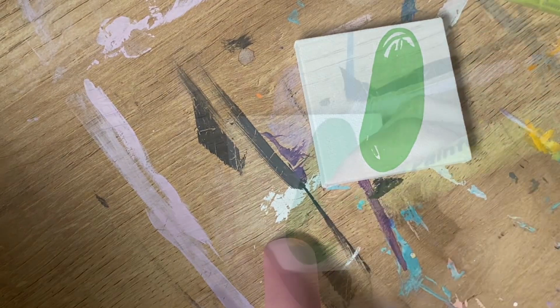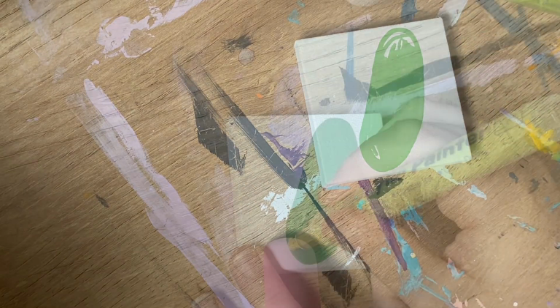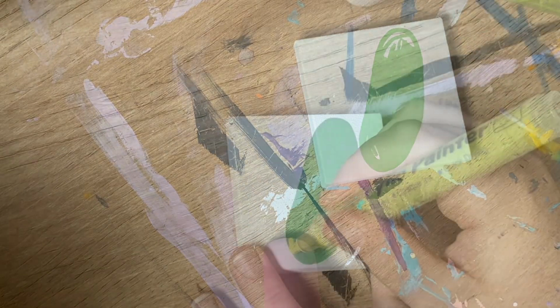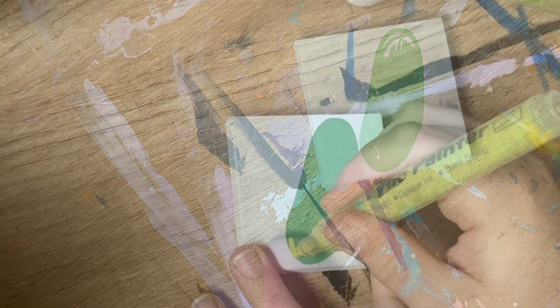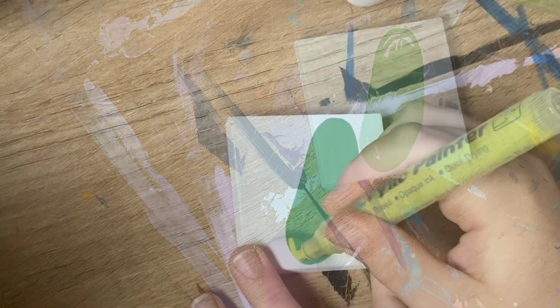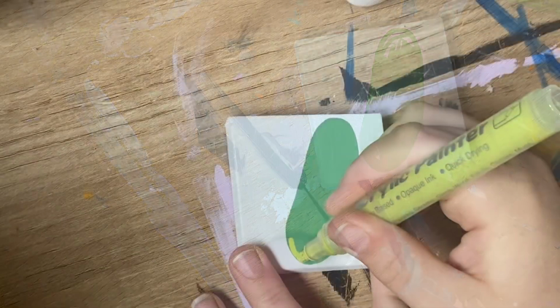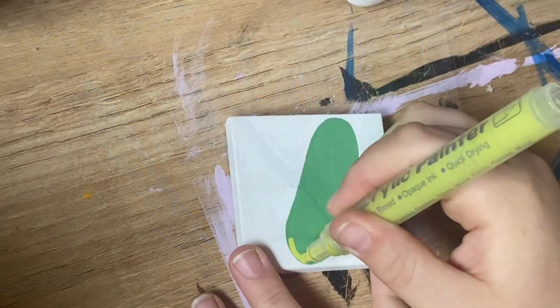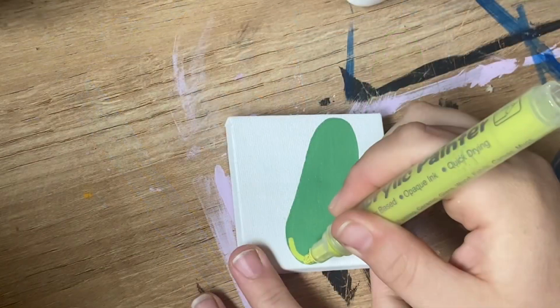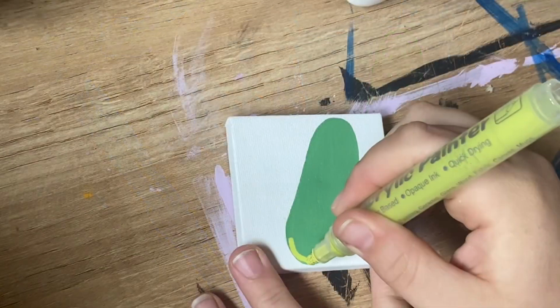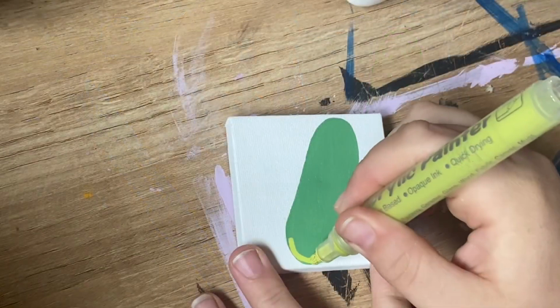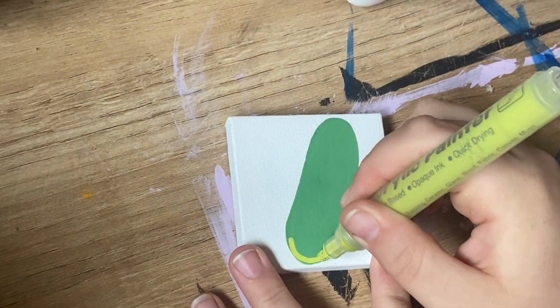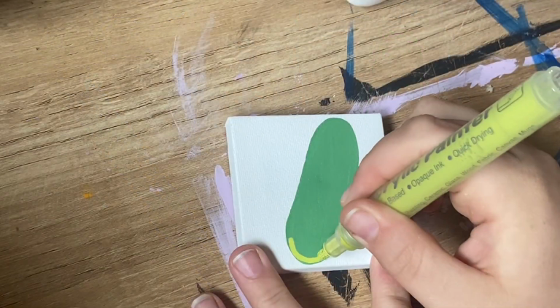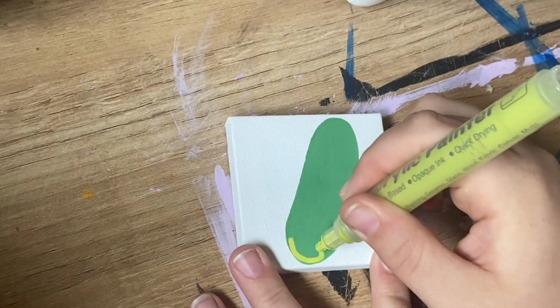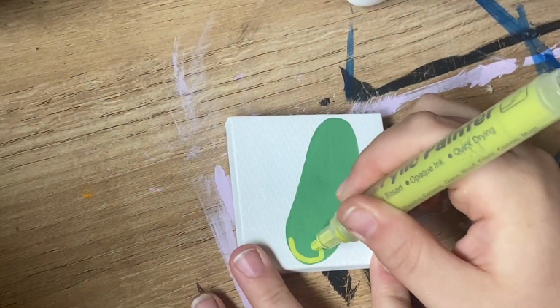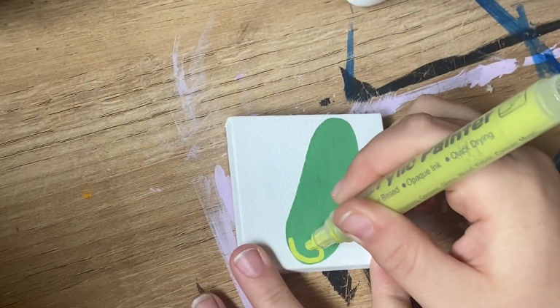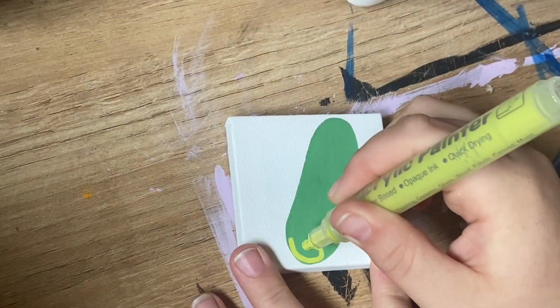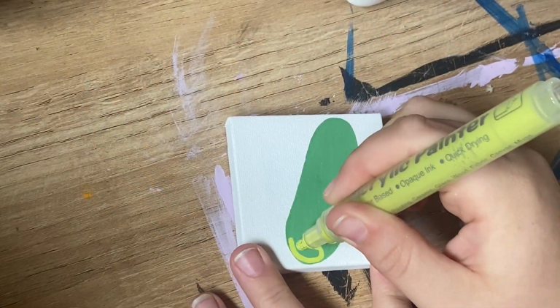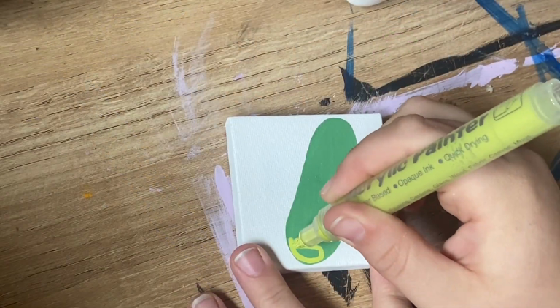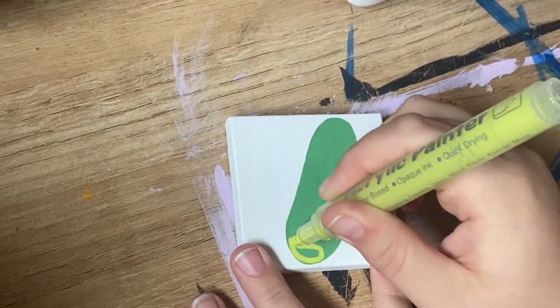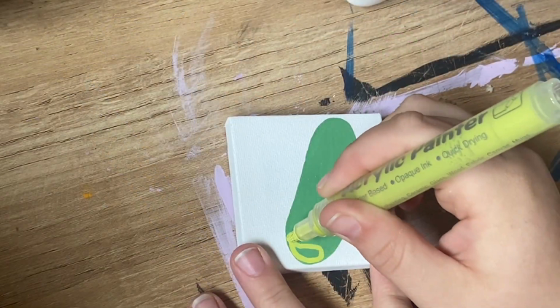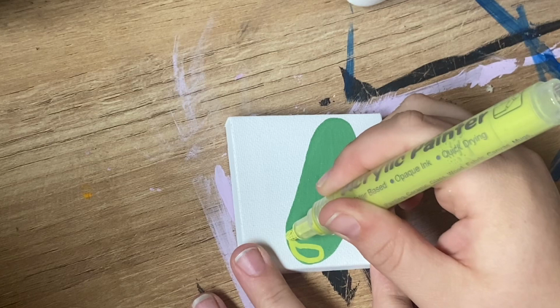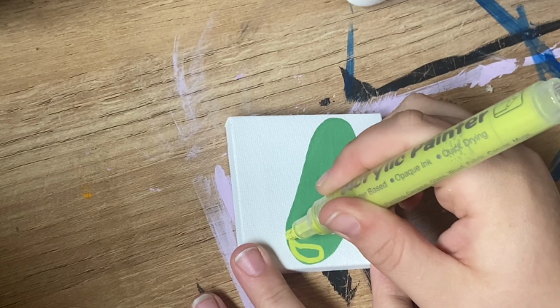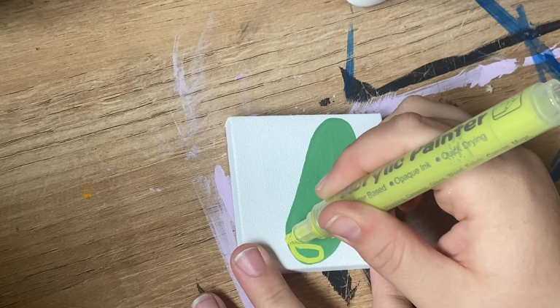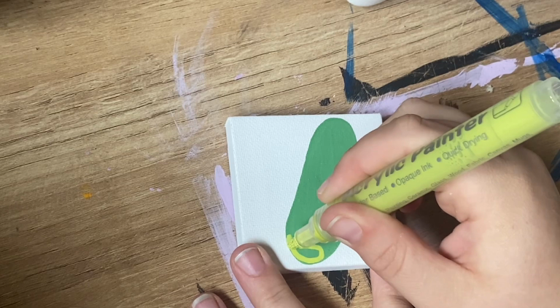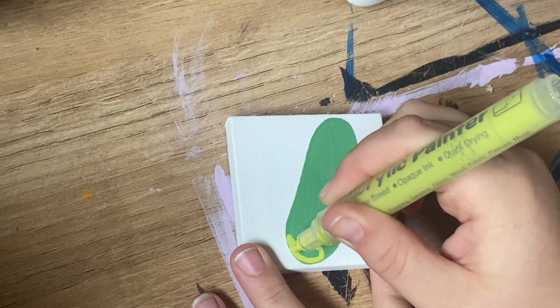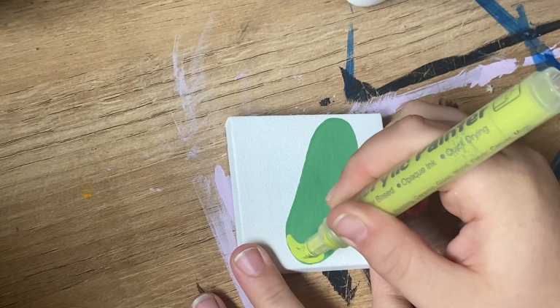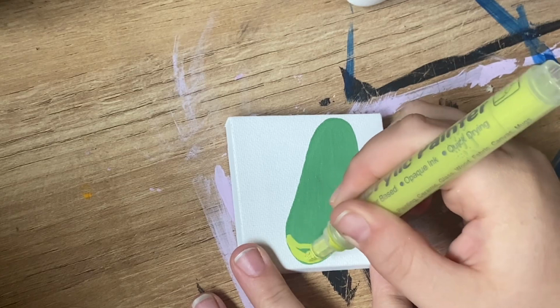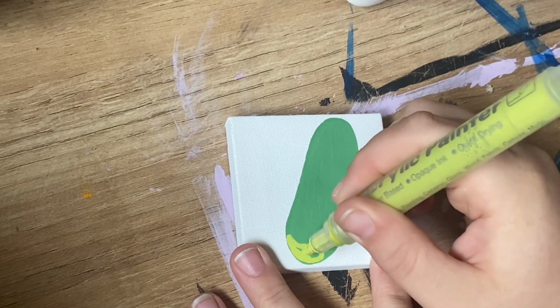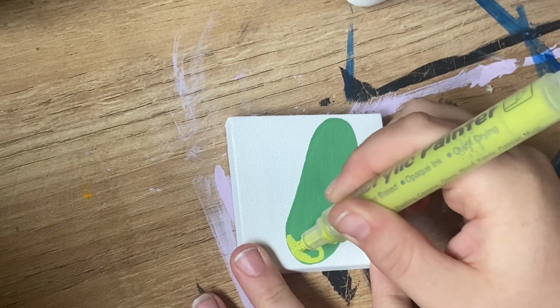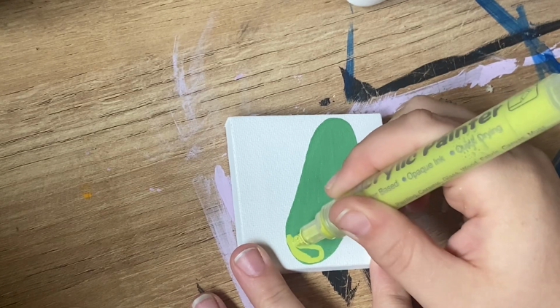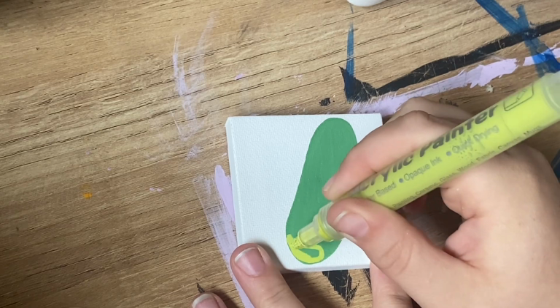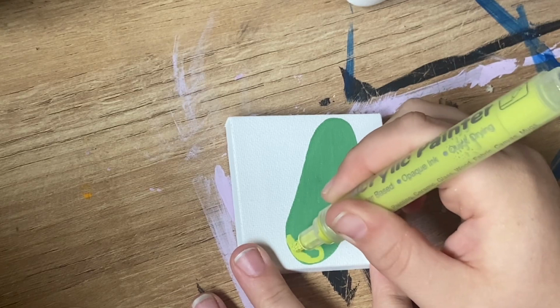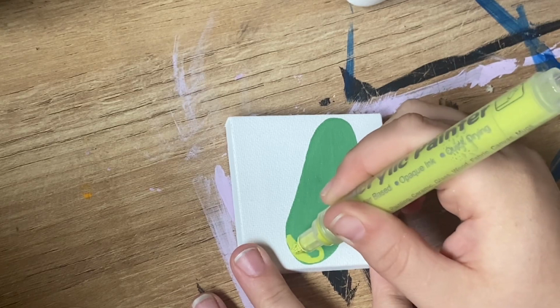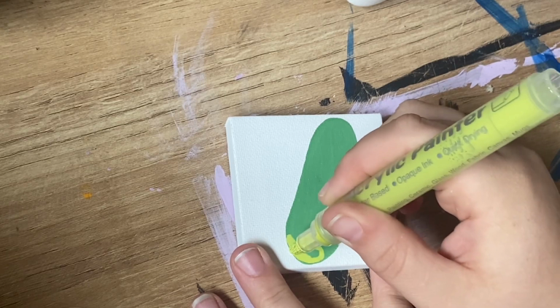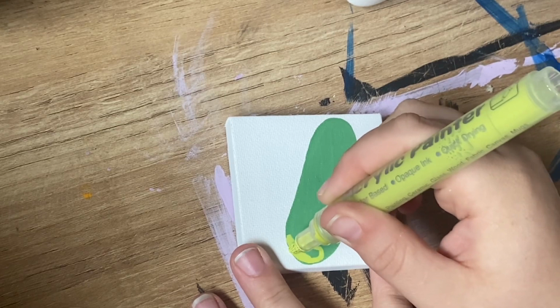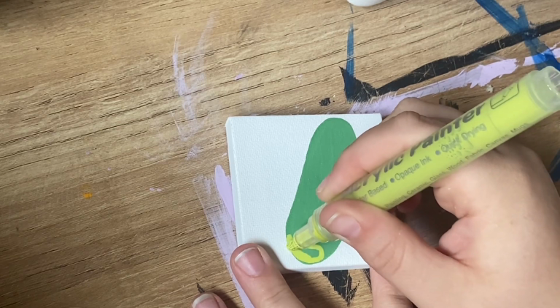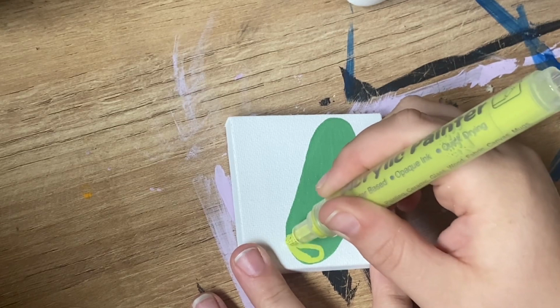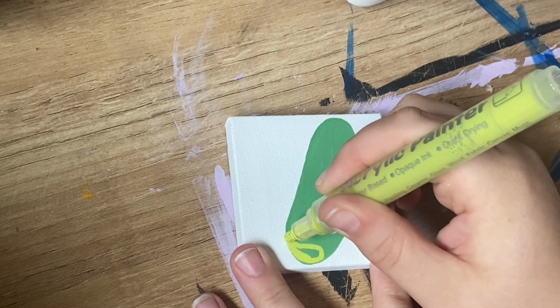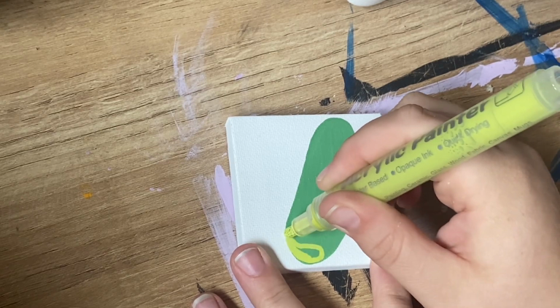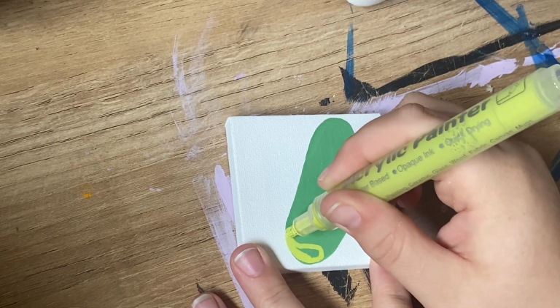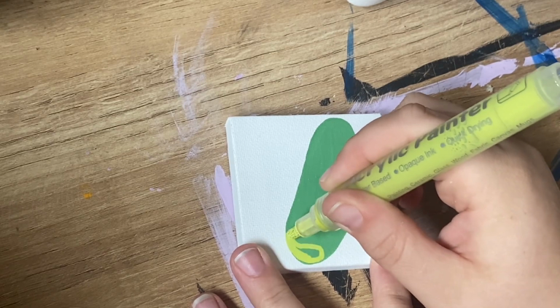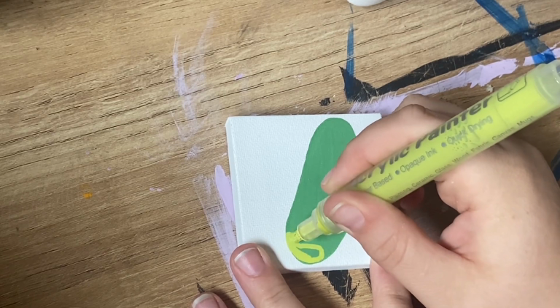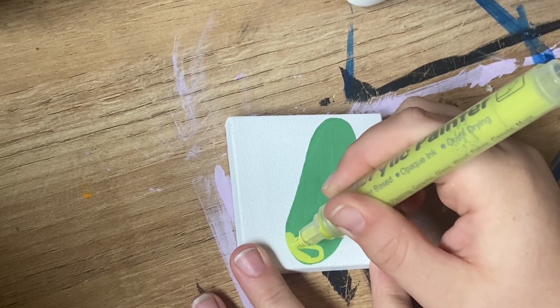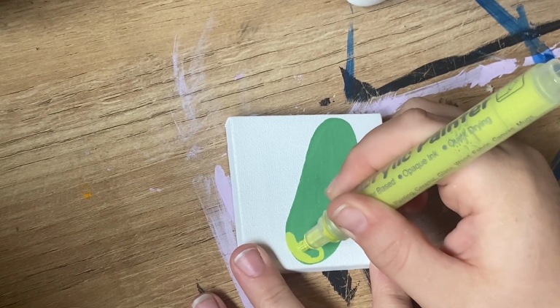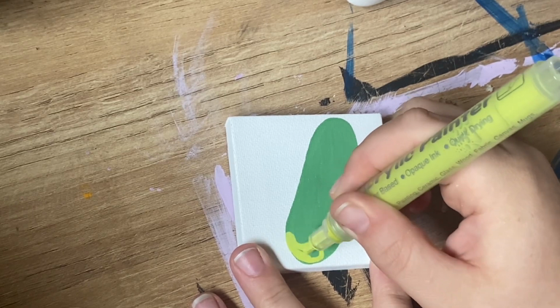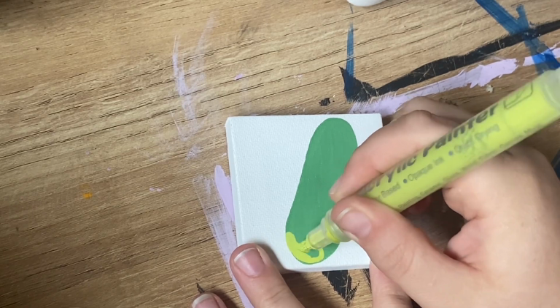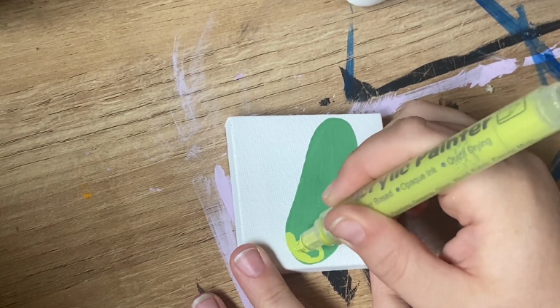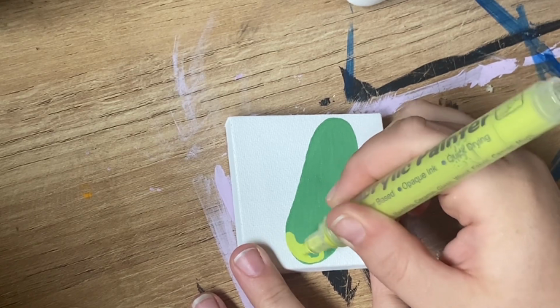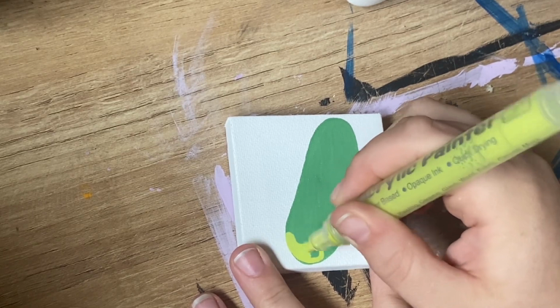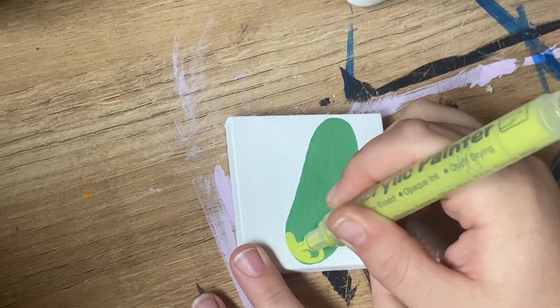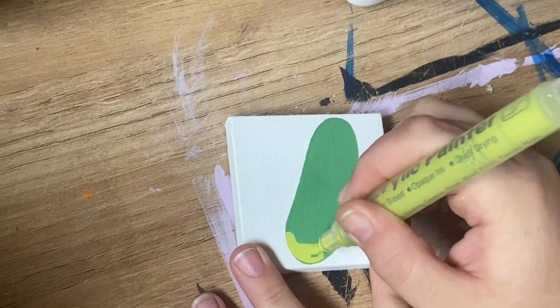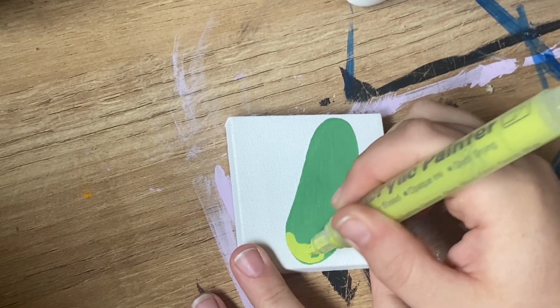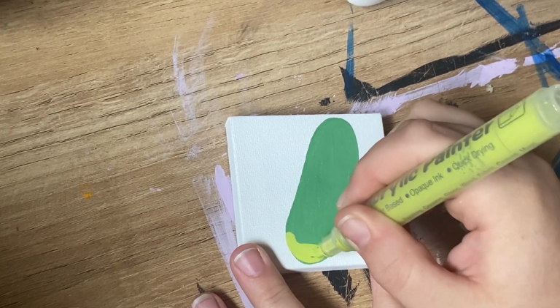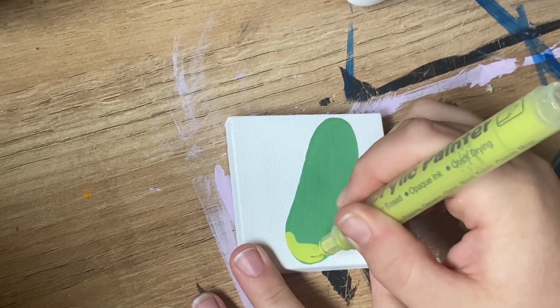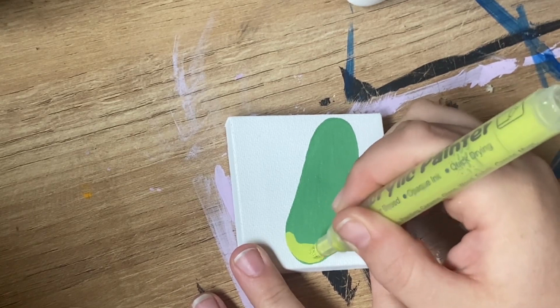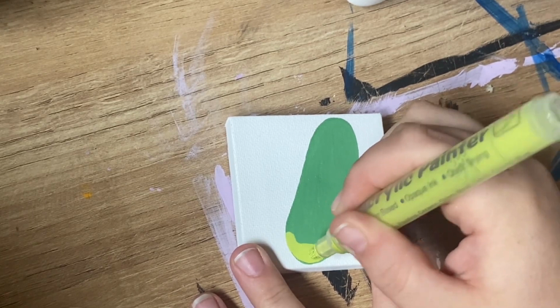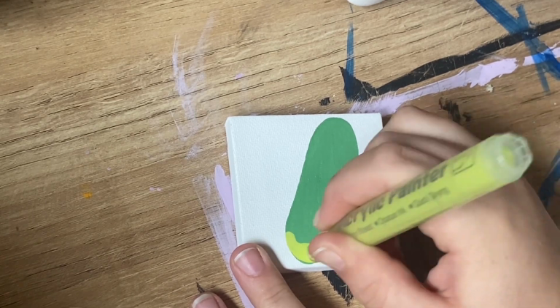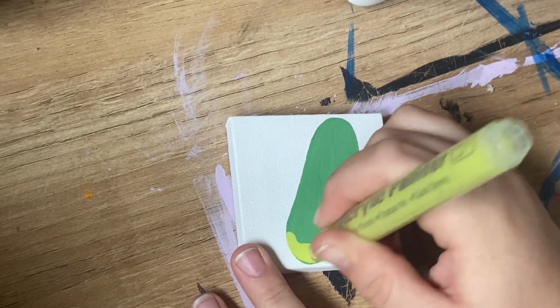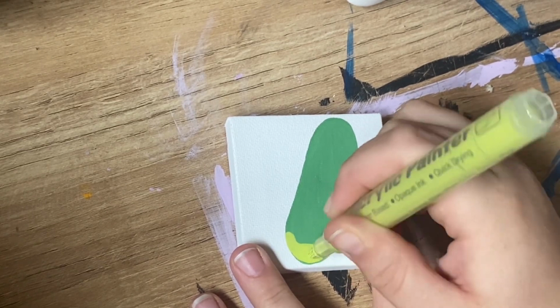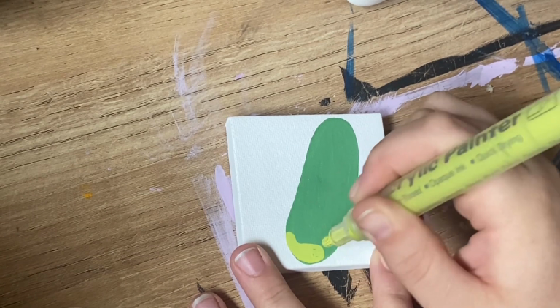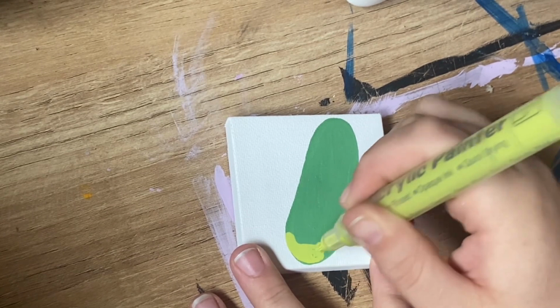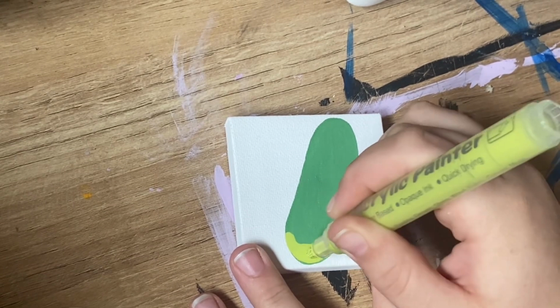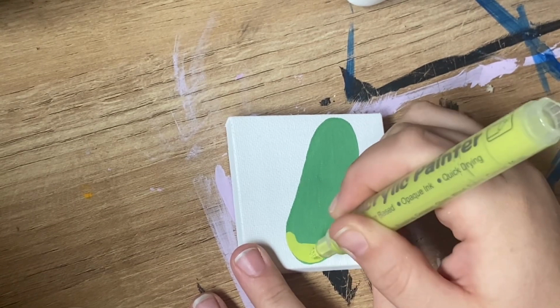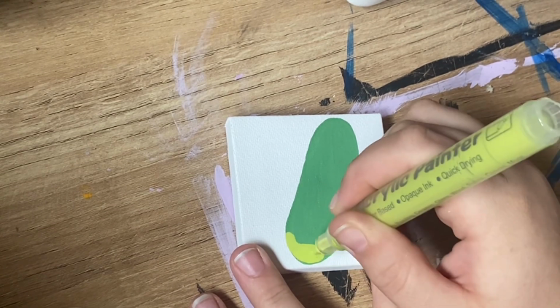Give this like a pop of color. I'm adding this lime green color to give some highlight to the Pickle.